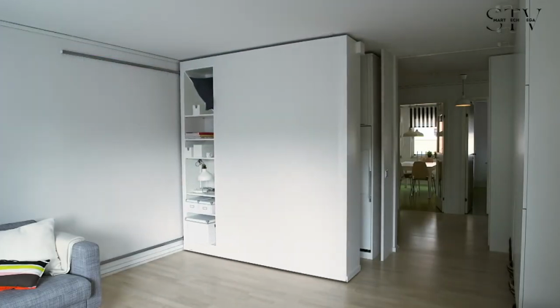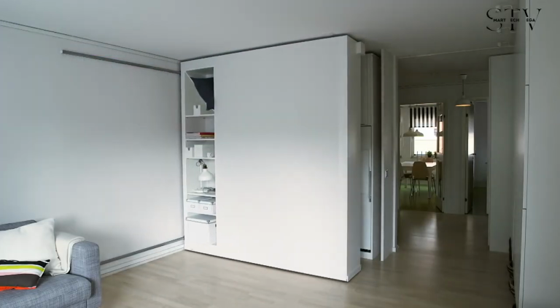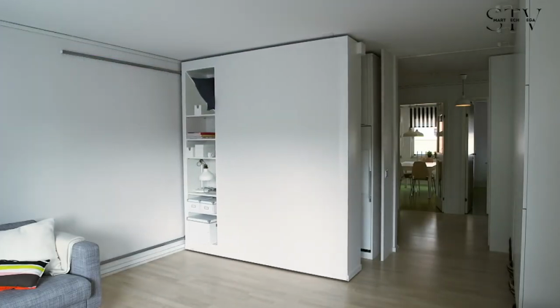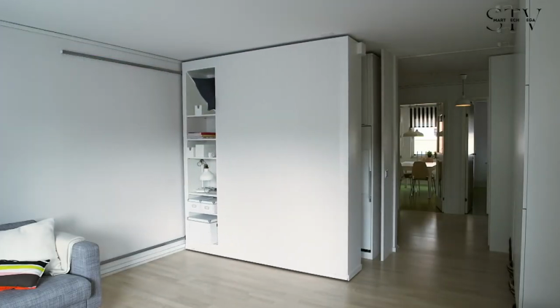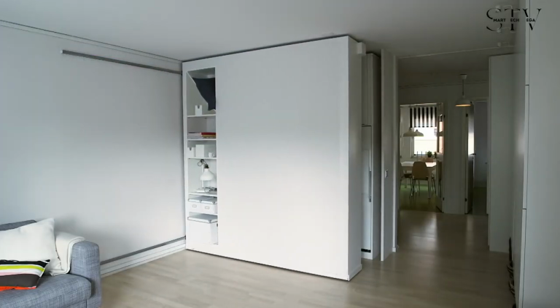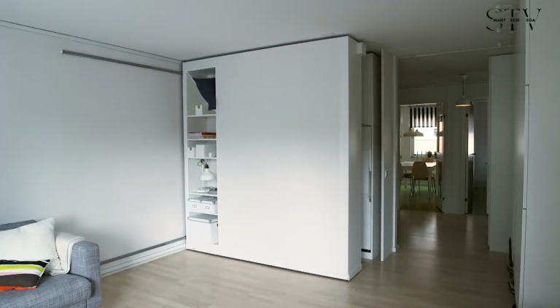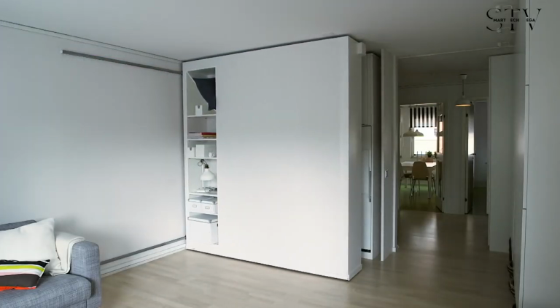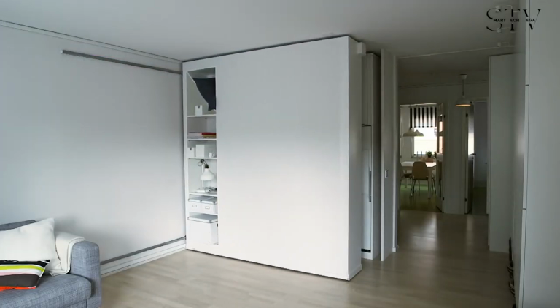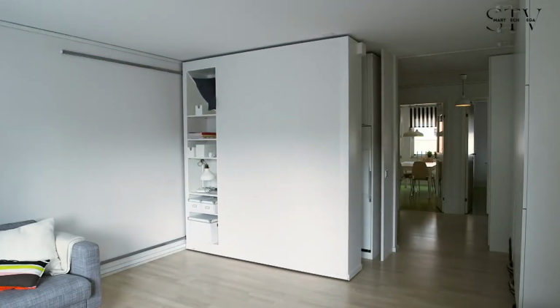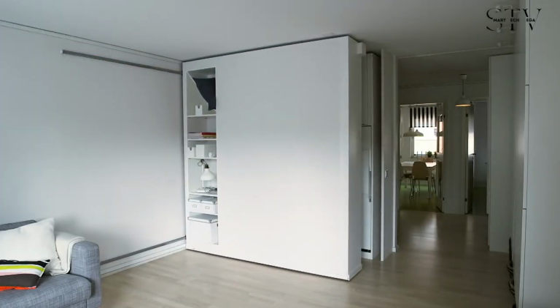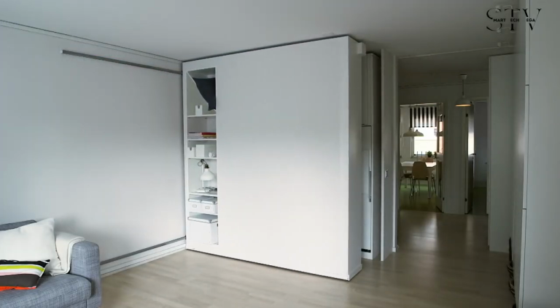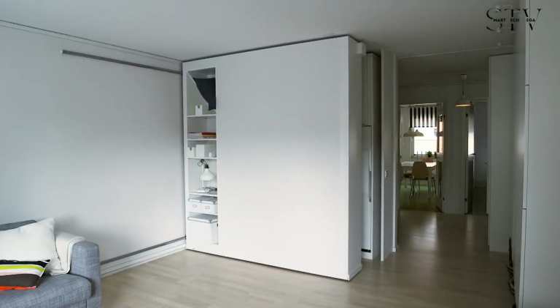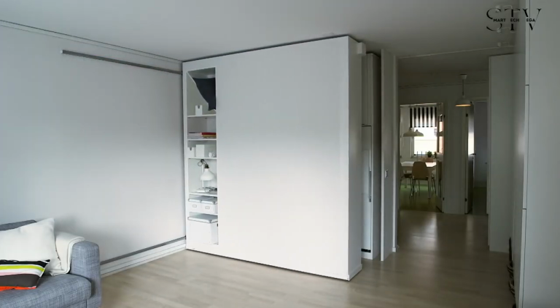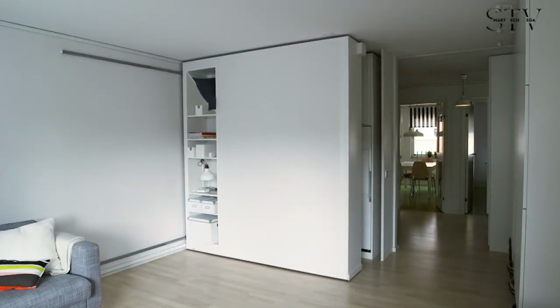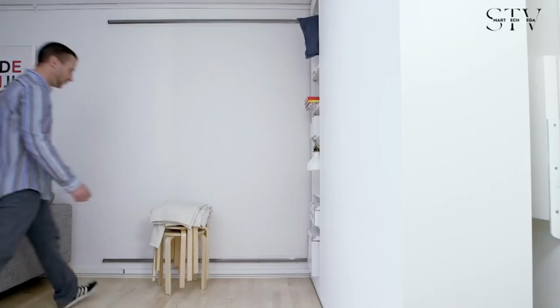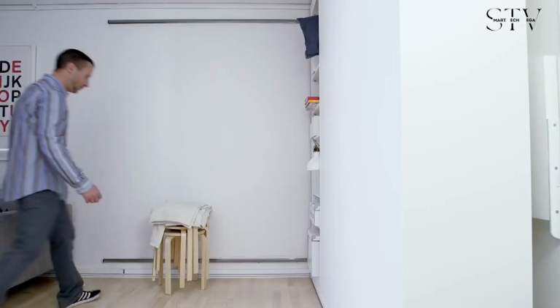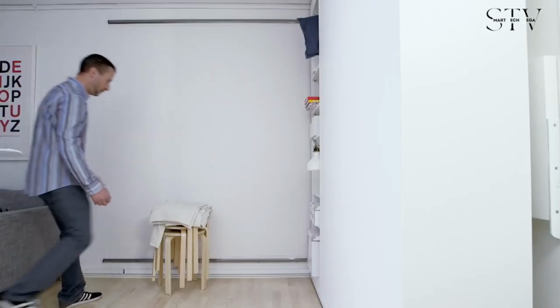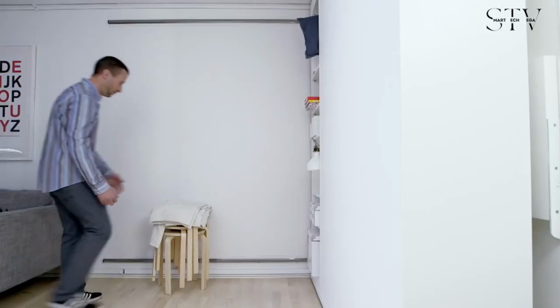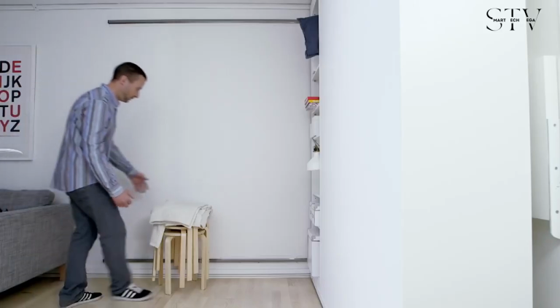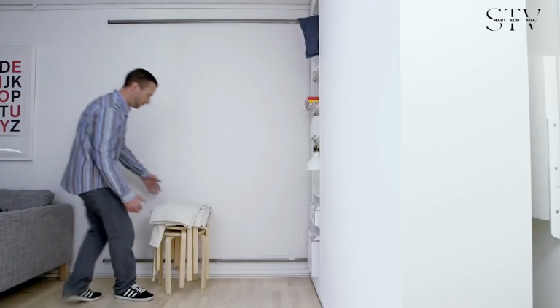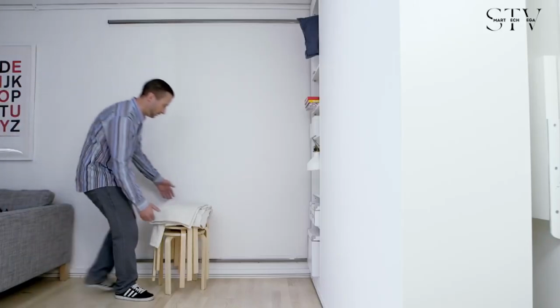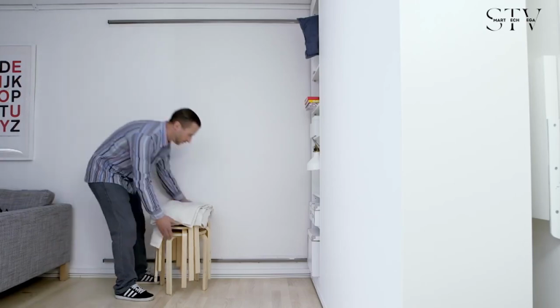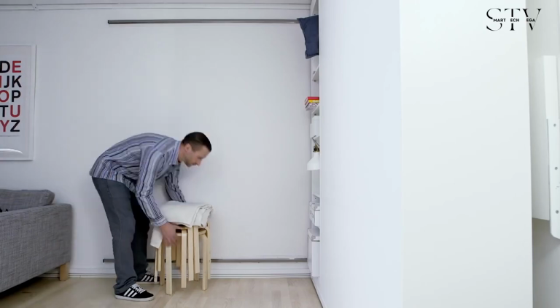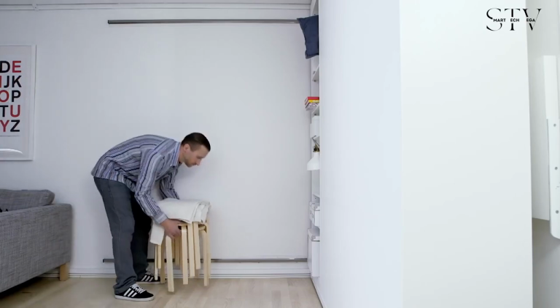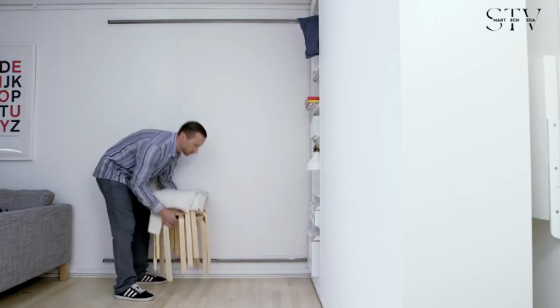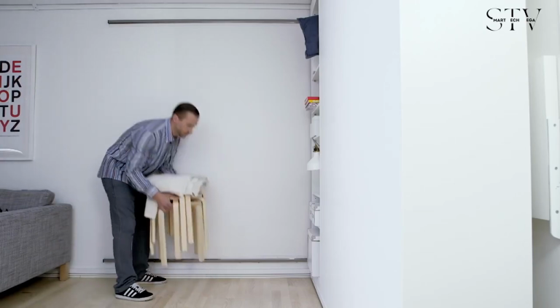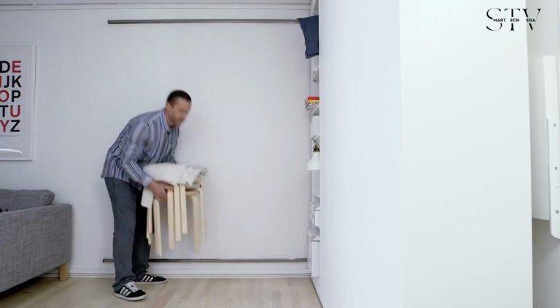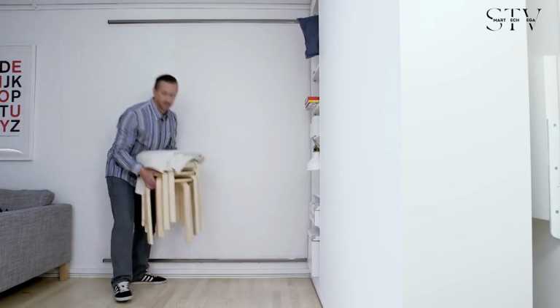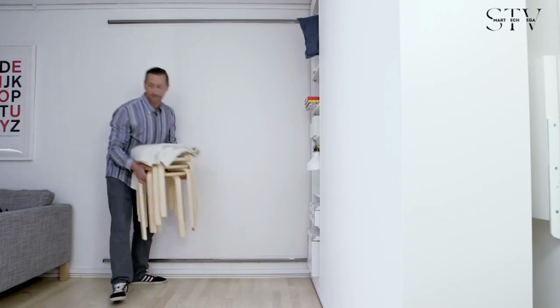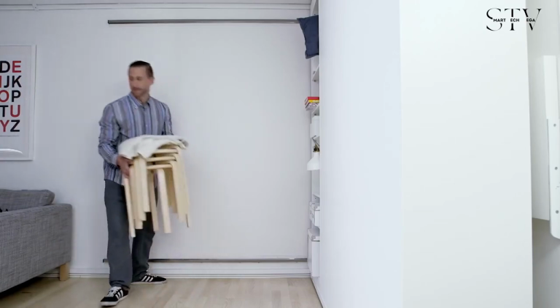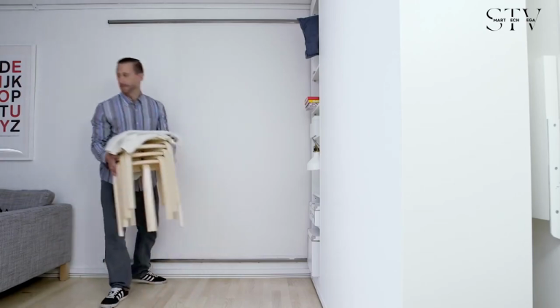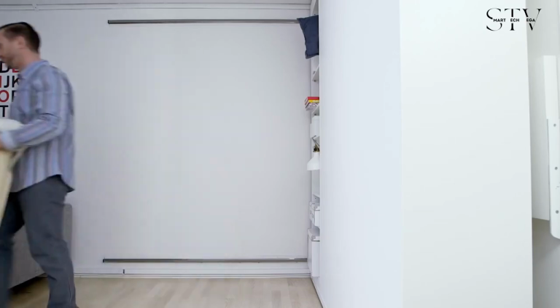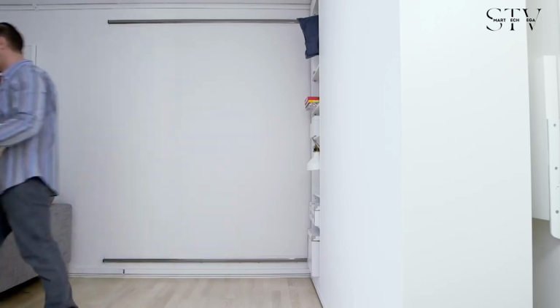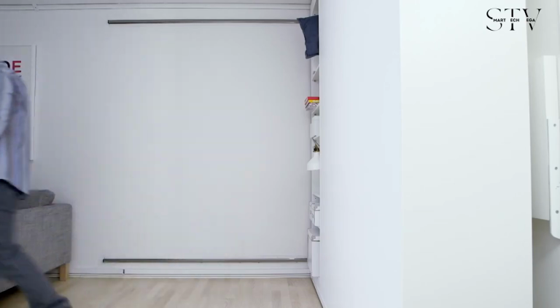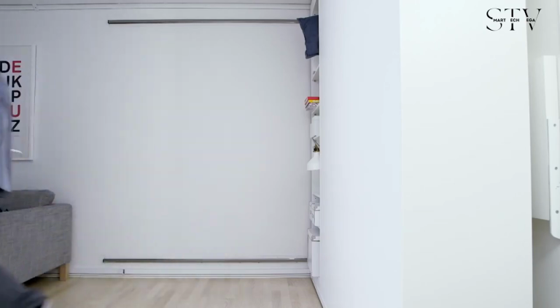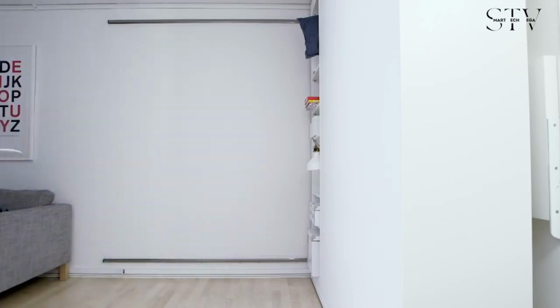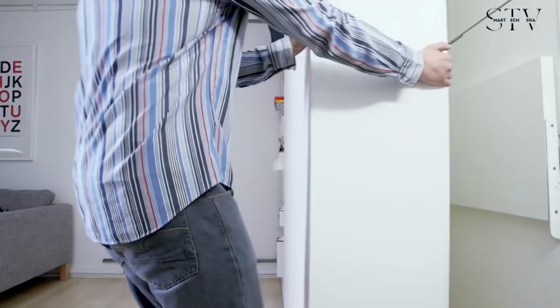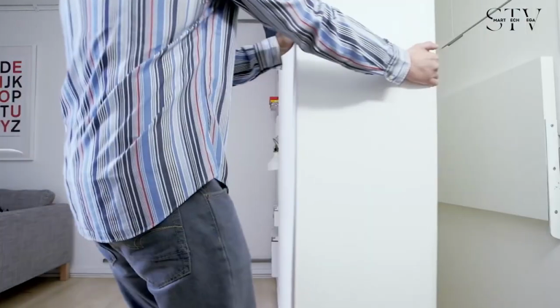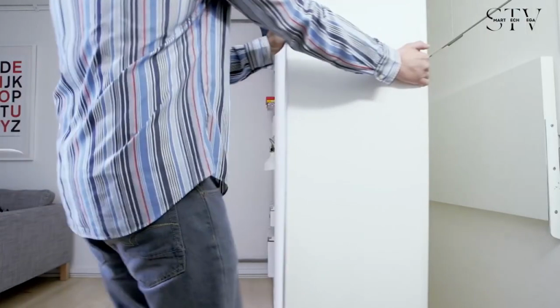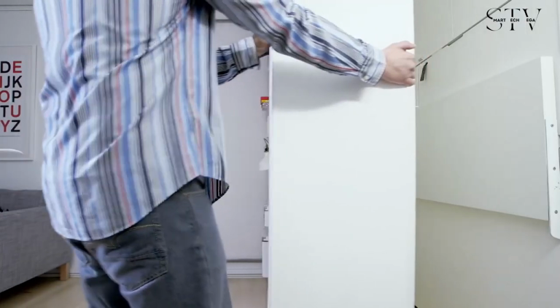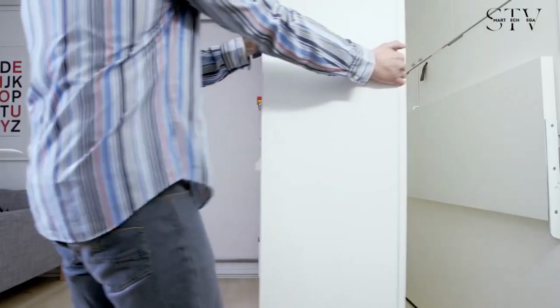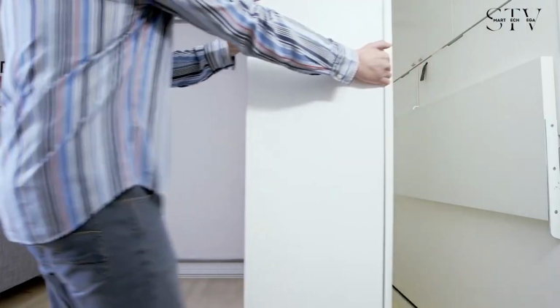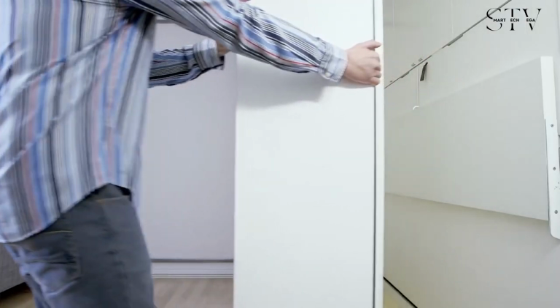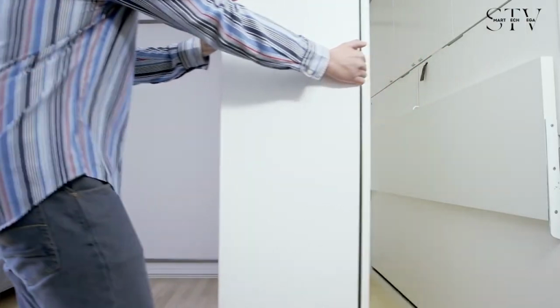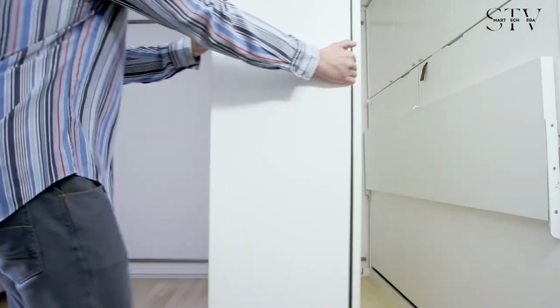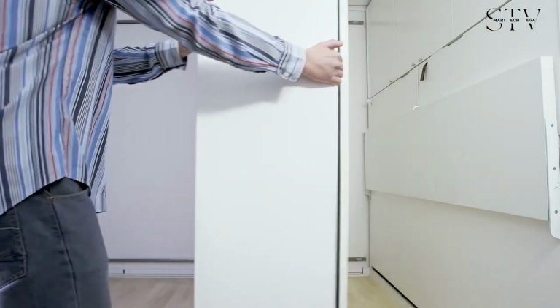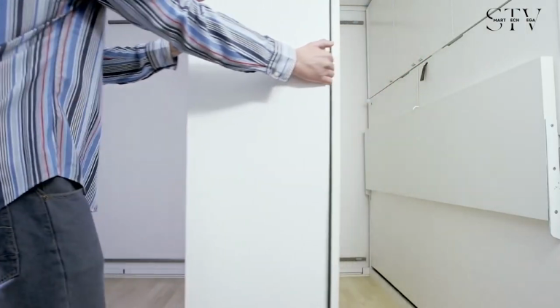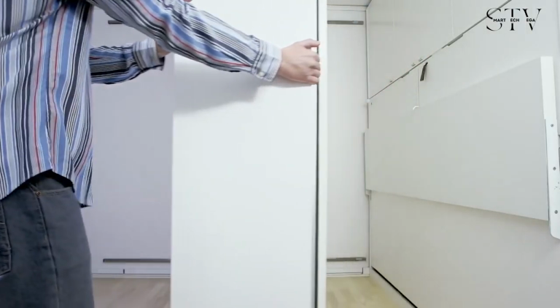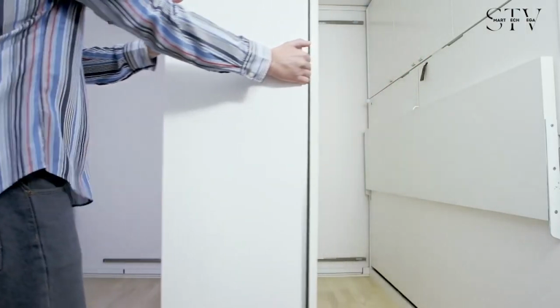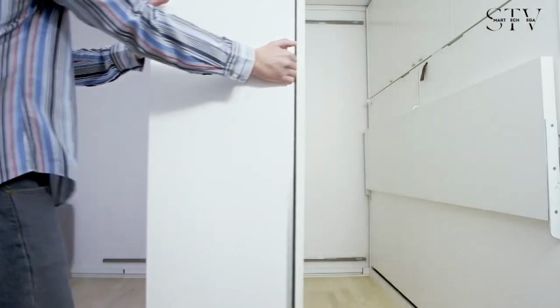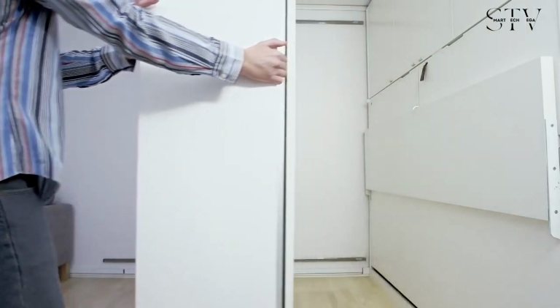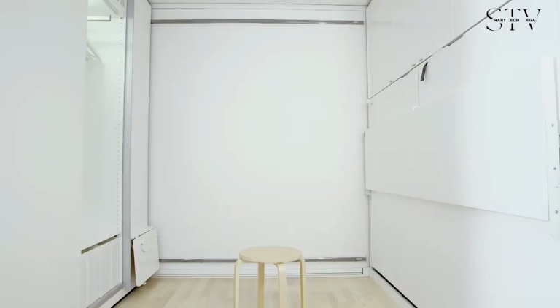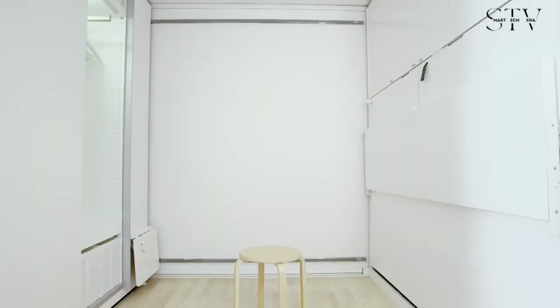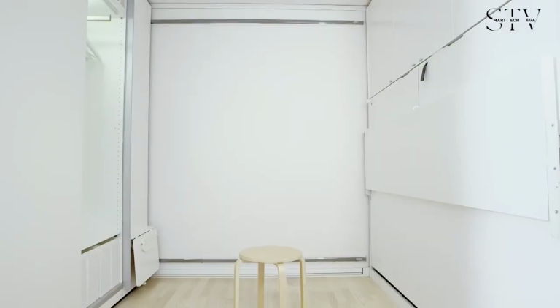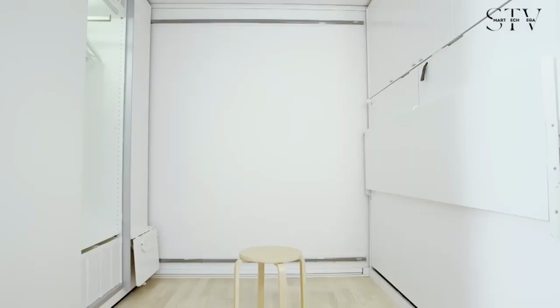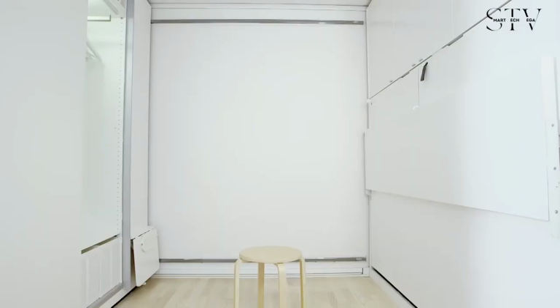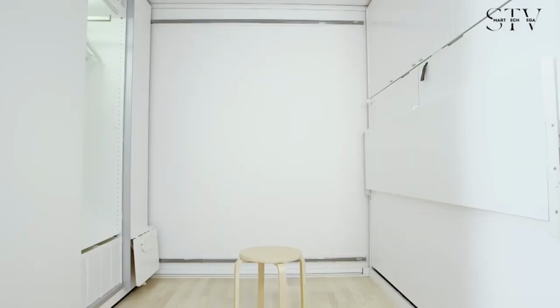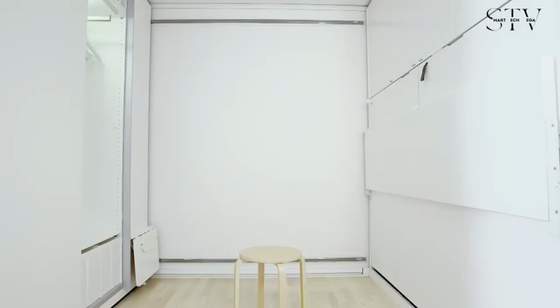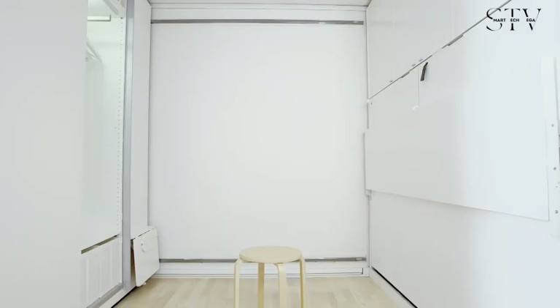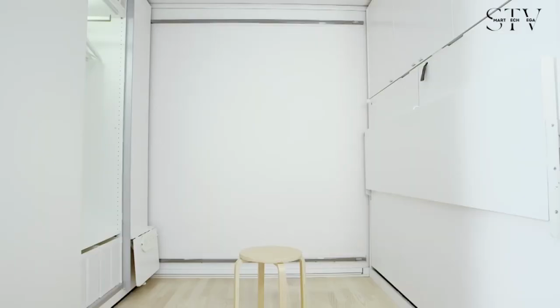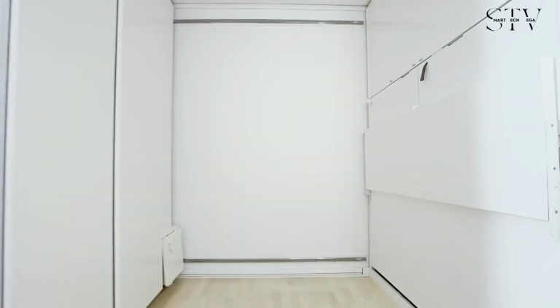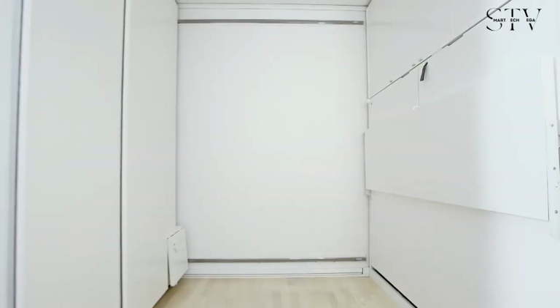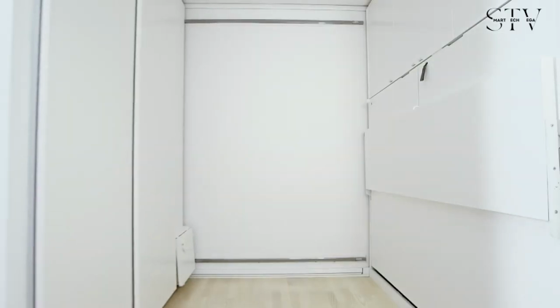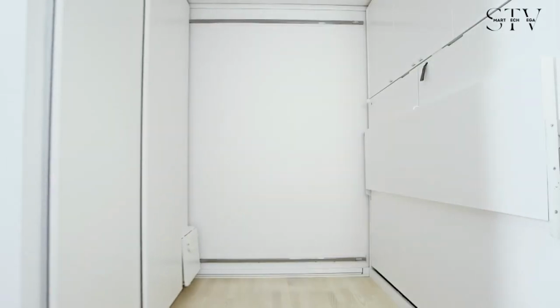While this flexible space is still a prototype, IKEA is actively working on developing this innovative concept.